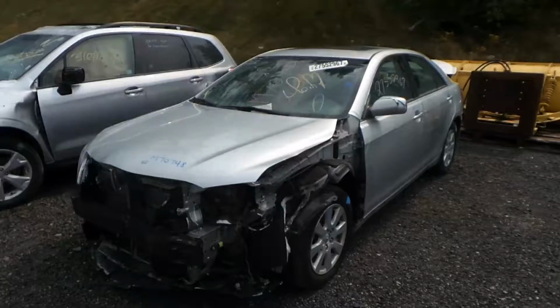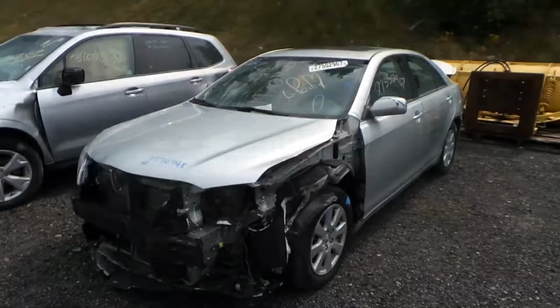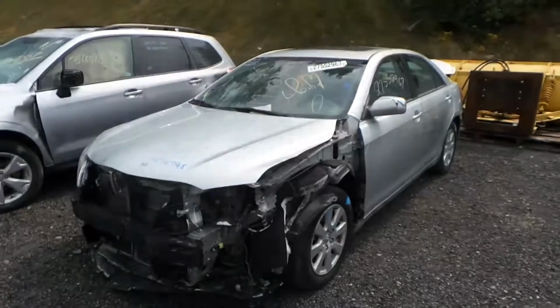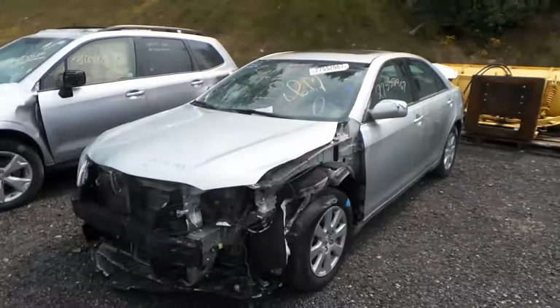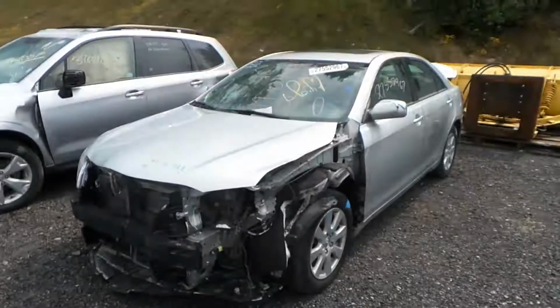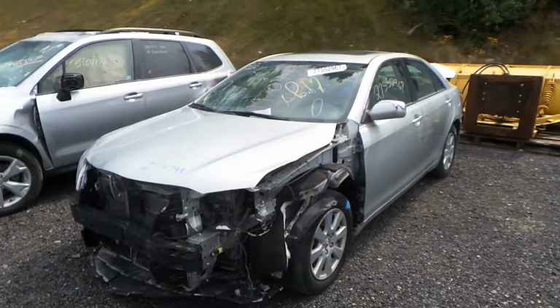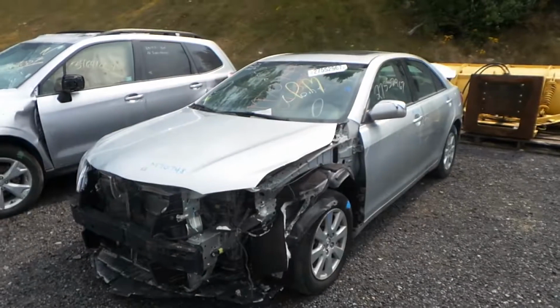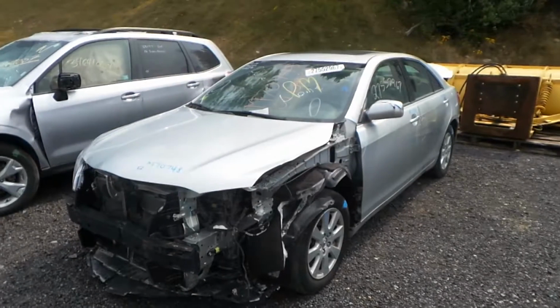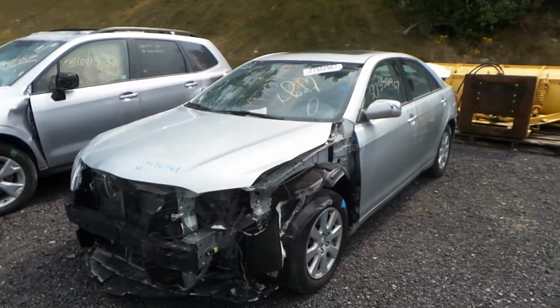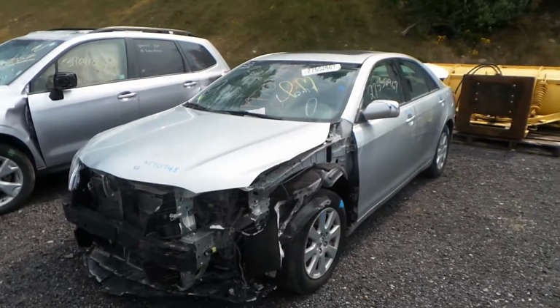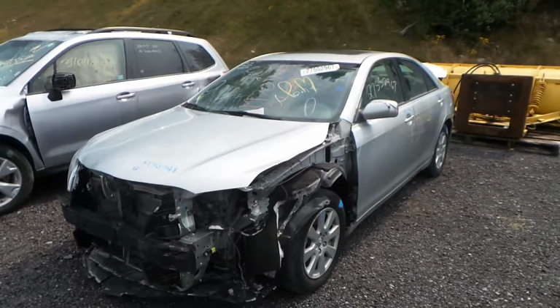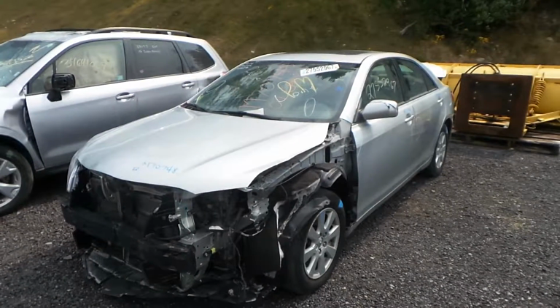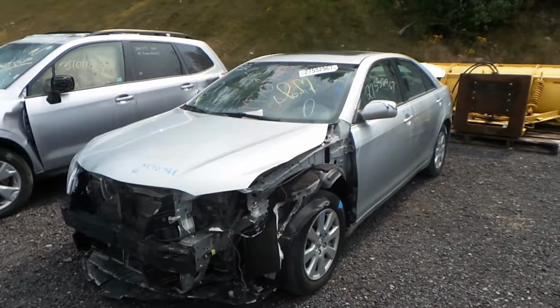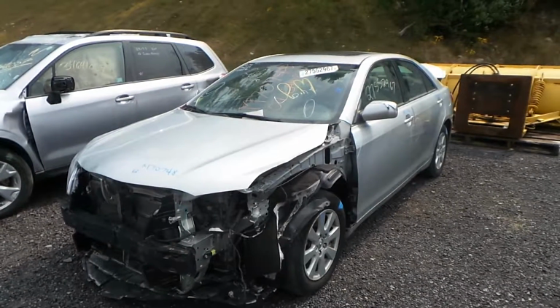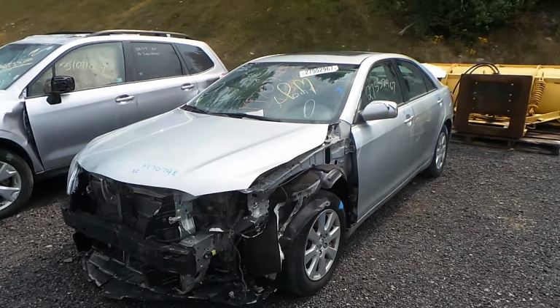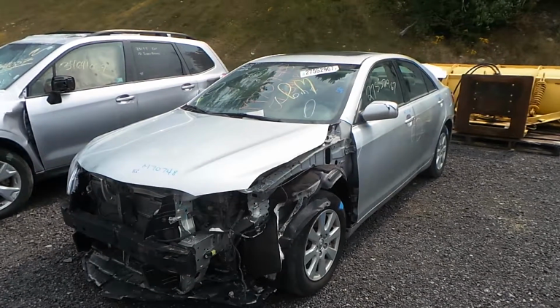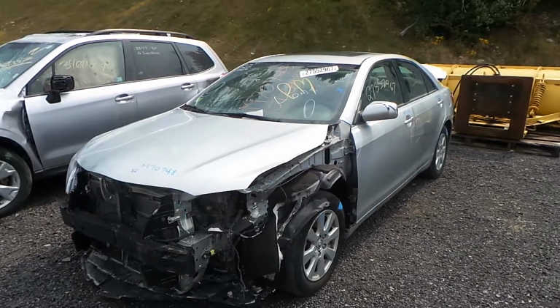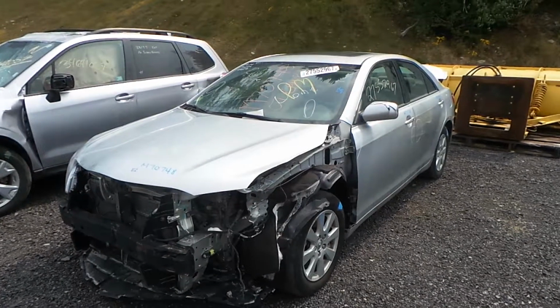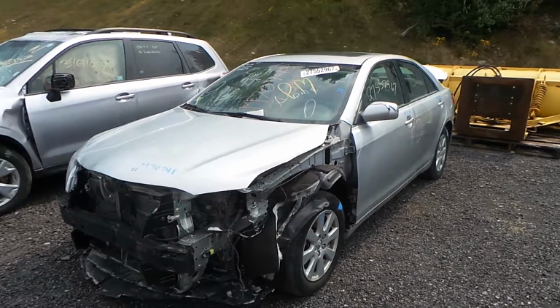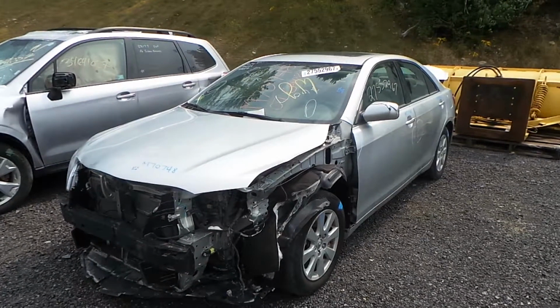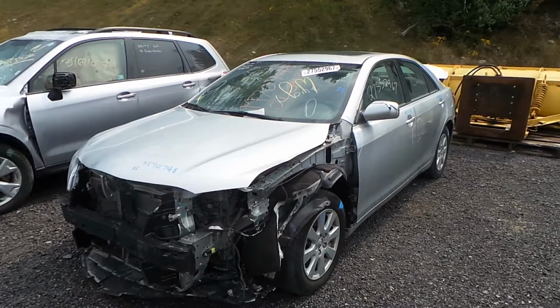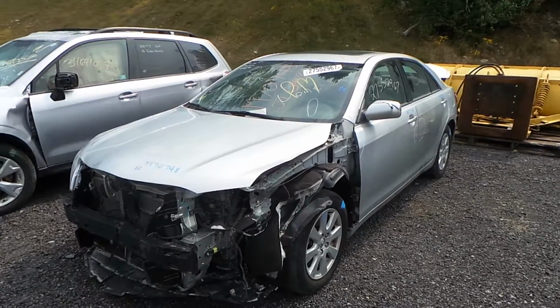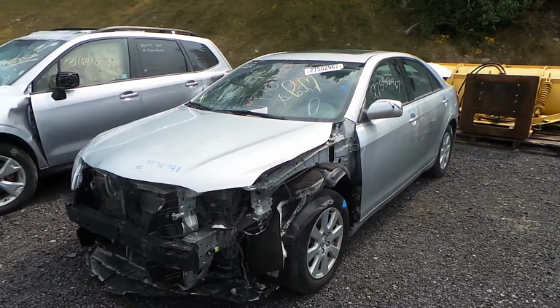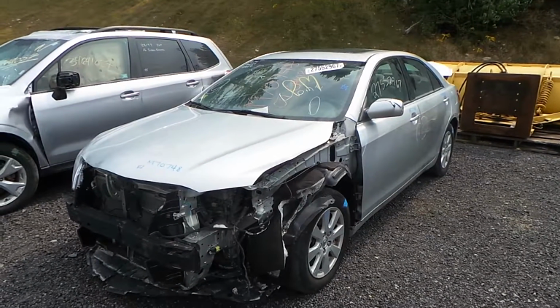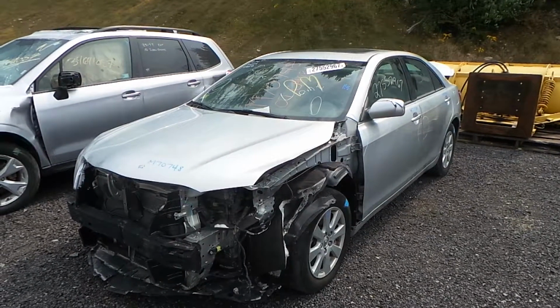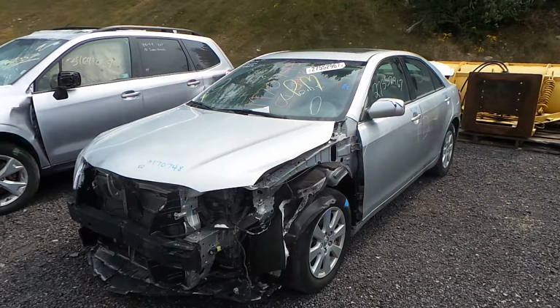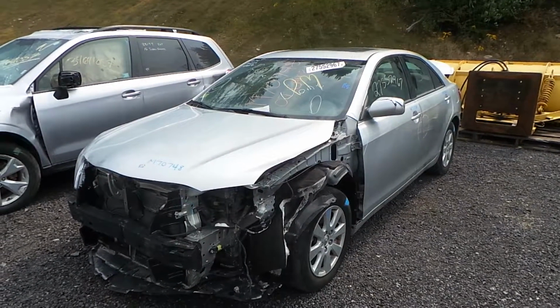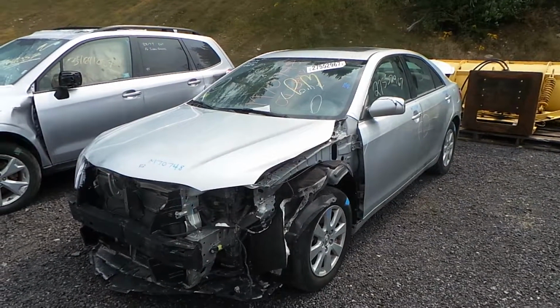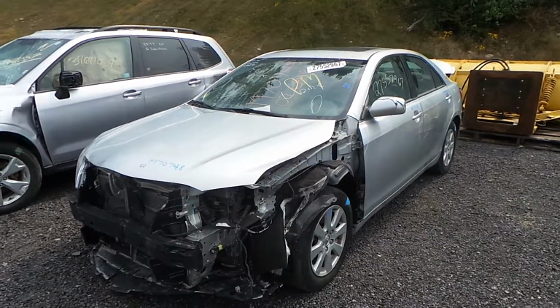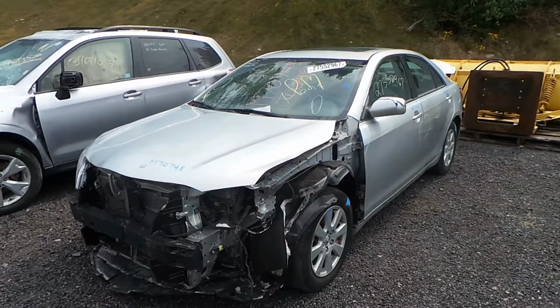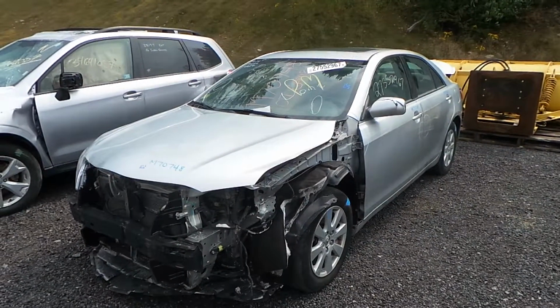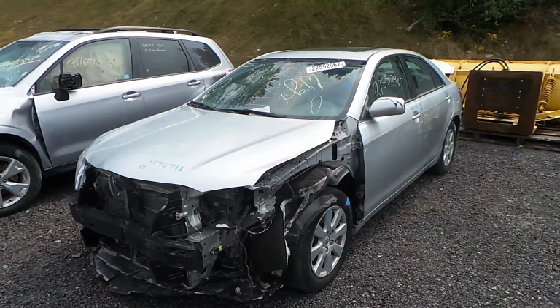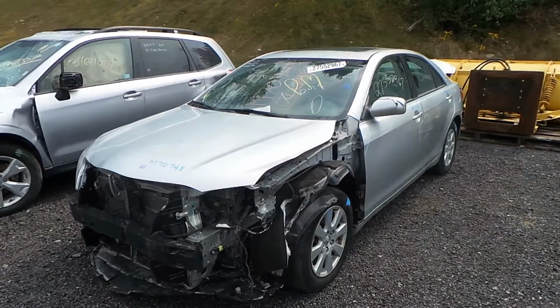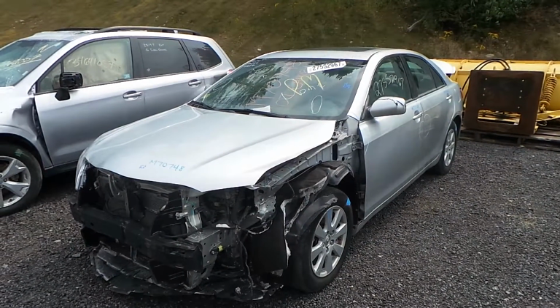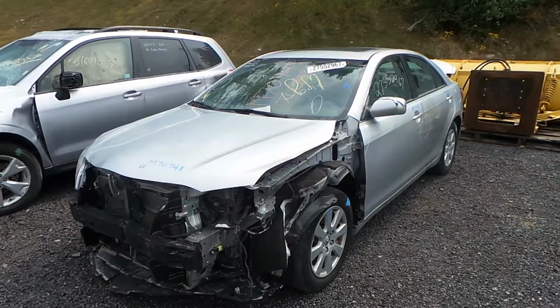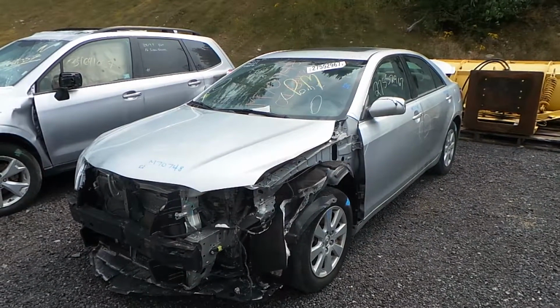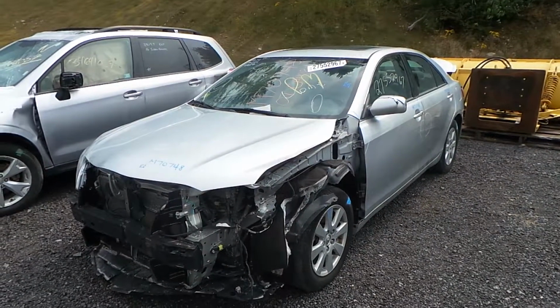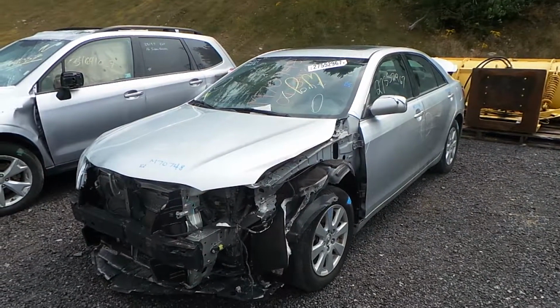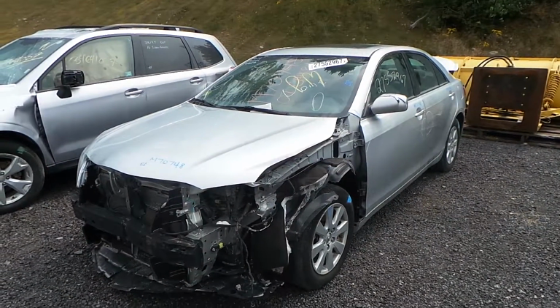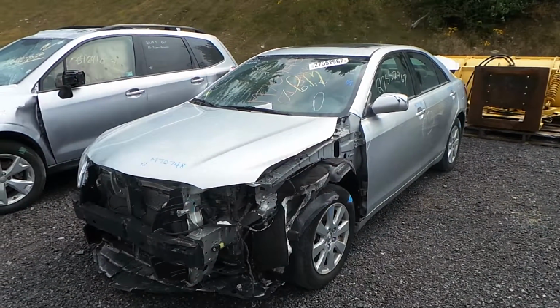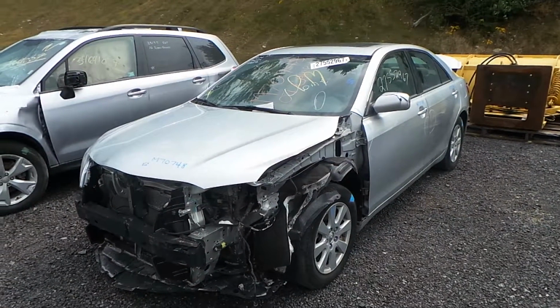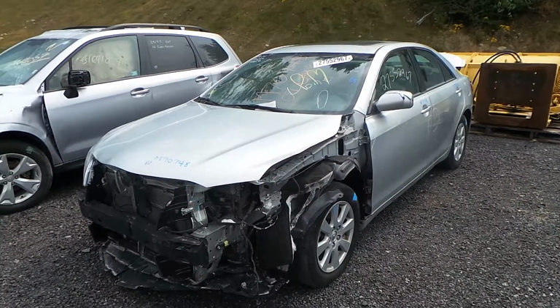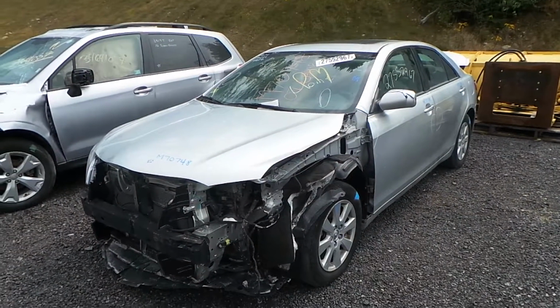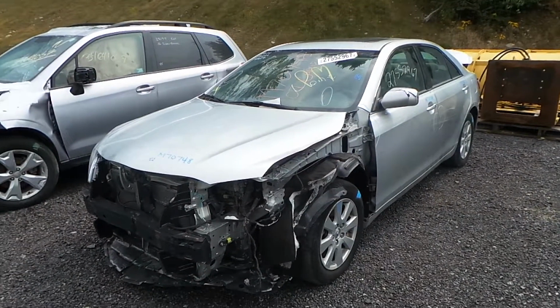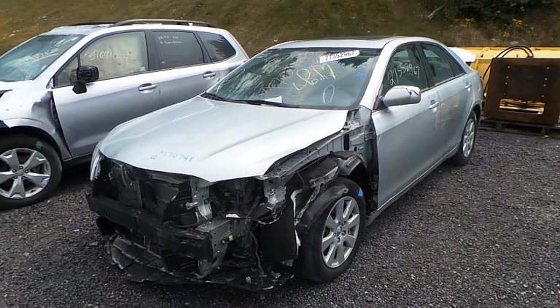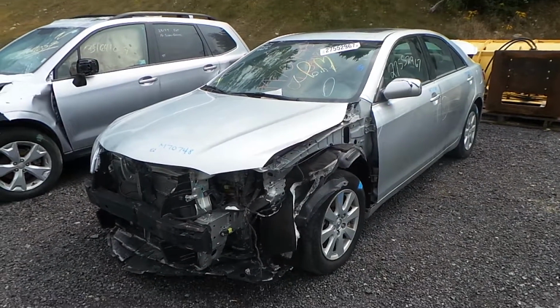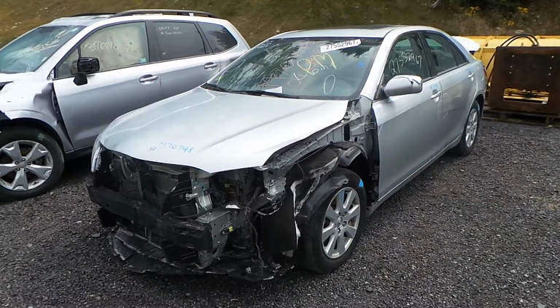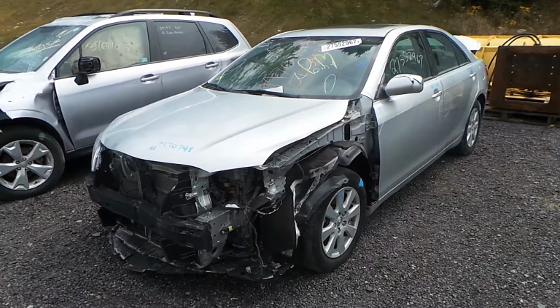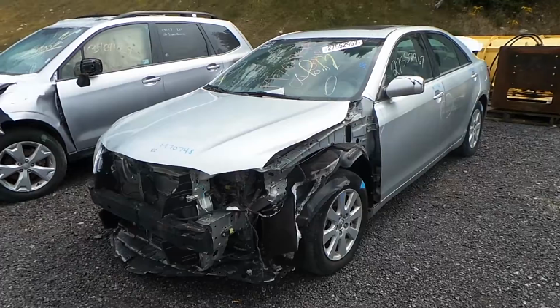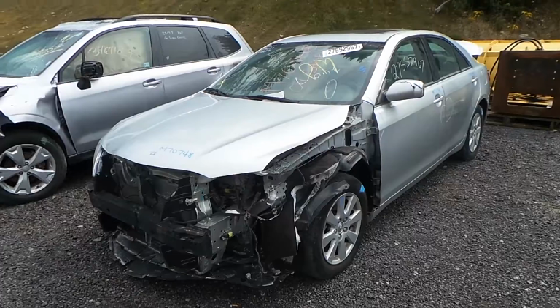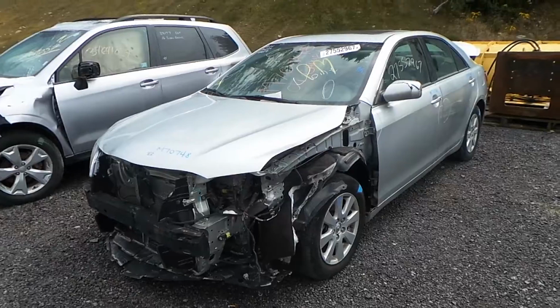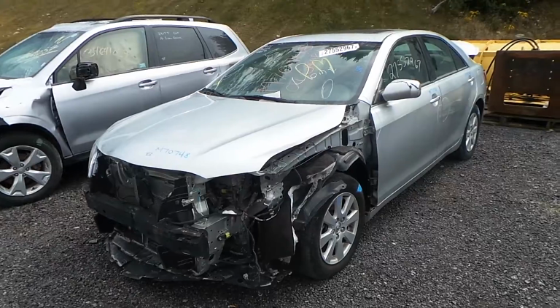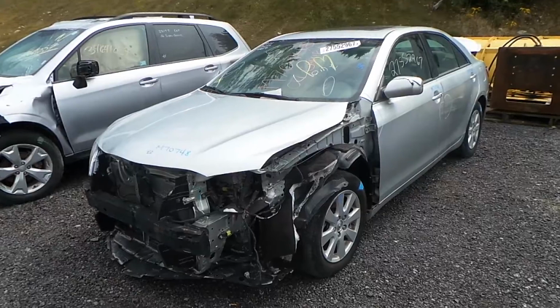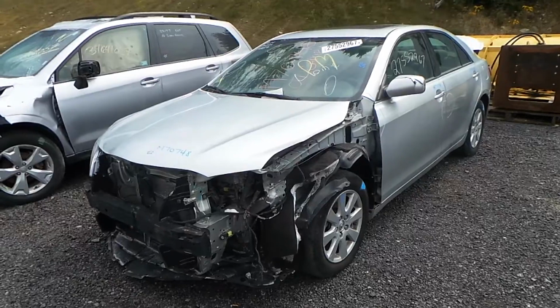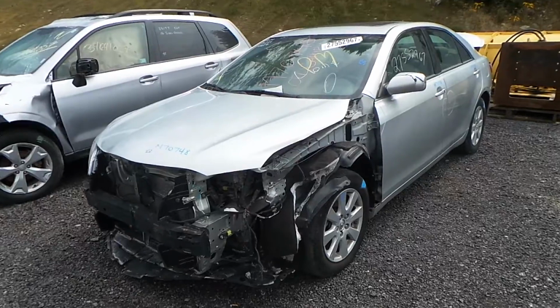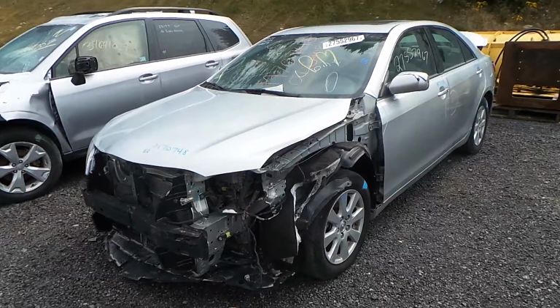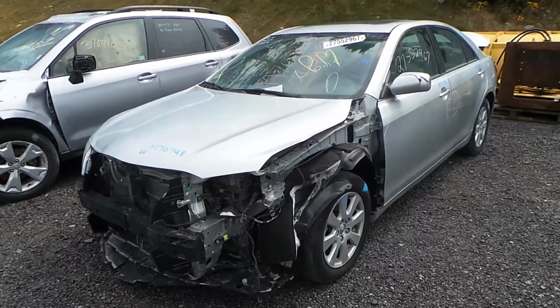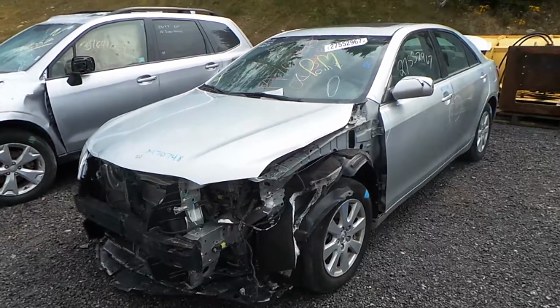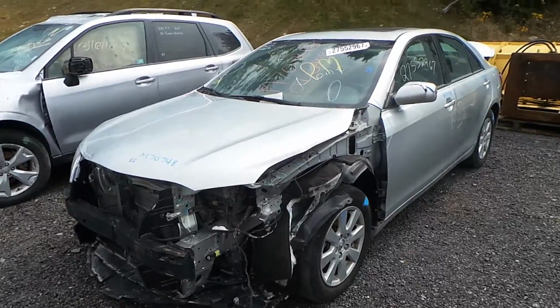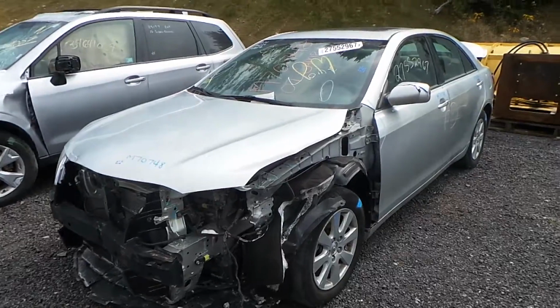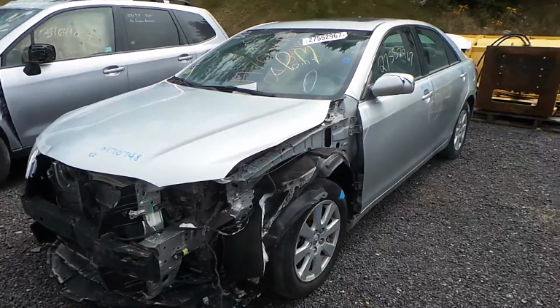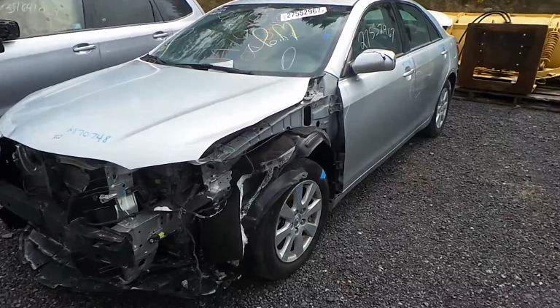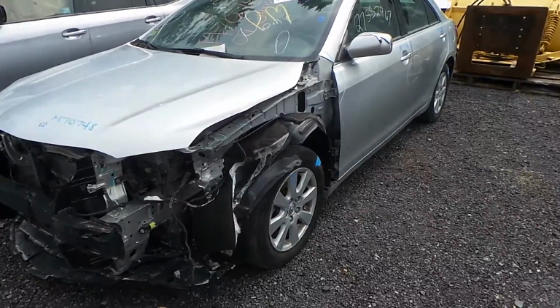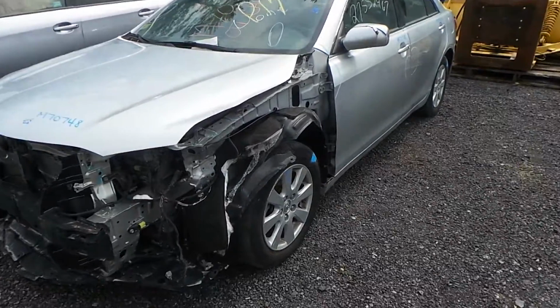Hi, this is Alex from New England Auto and Truck Recyclers. Today we are parting out a 2007 Toyota Camry, stock number M70748.